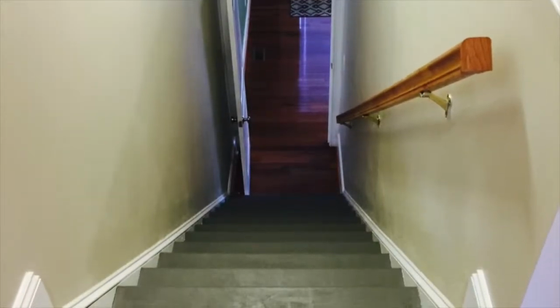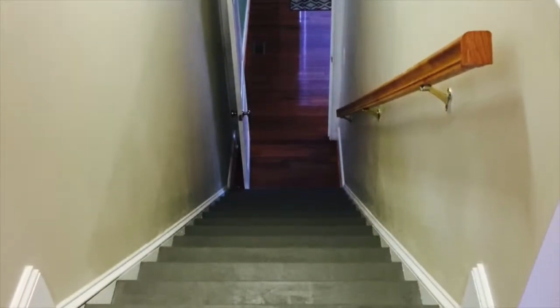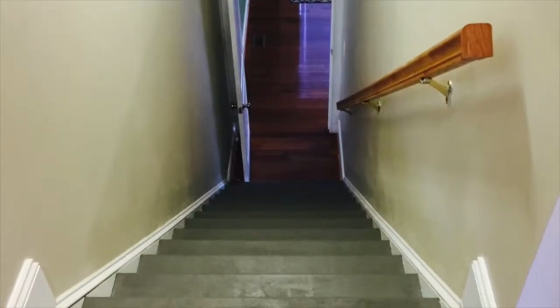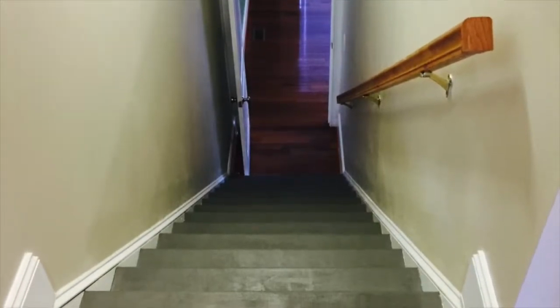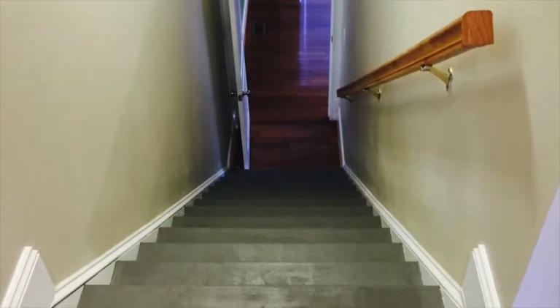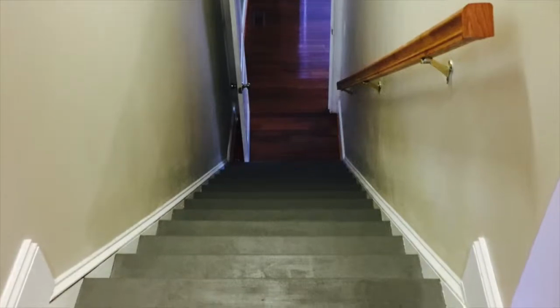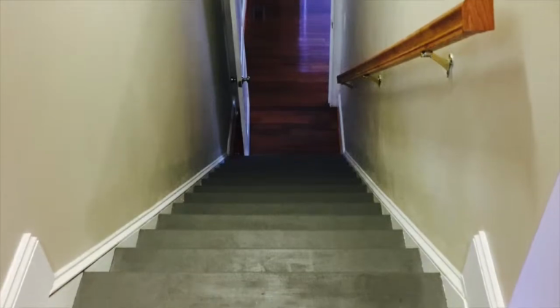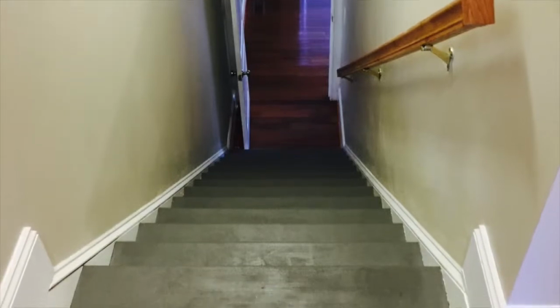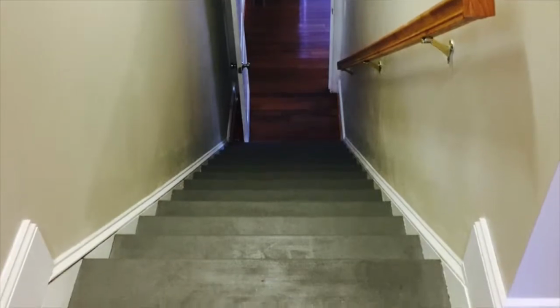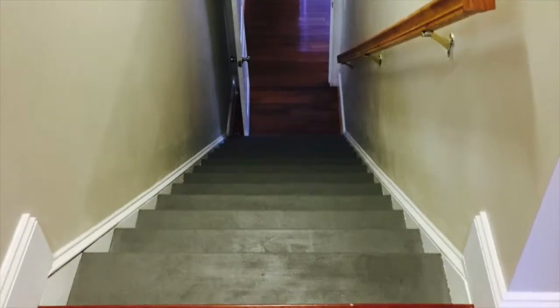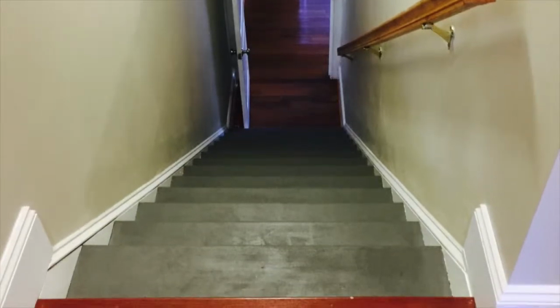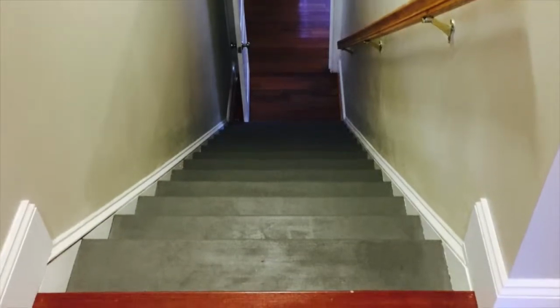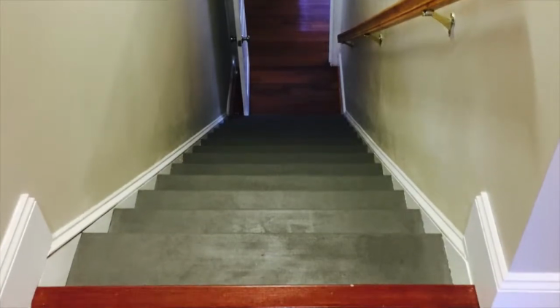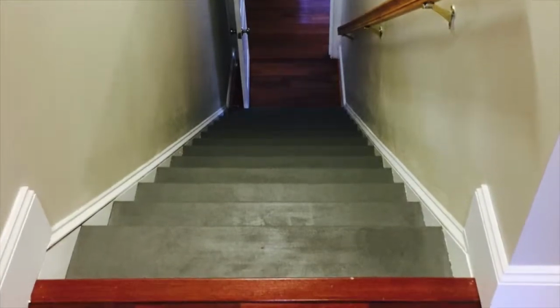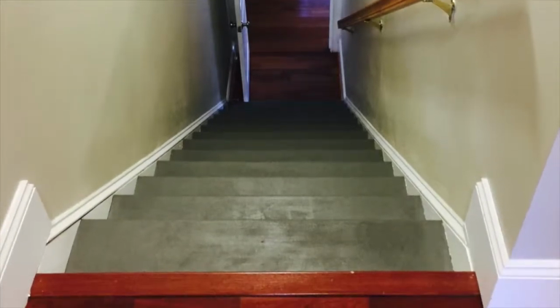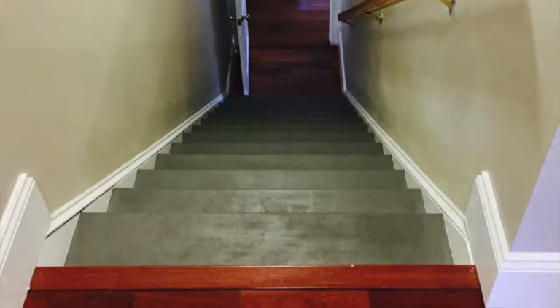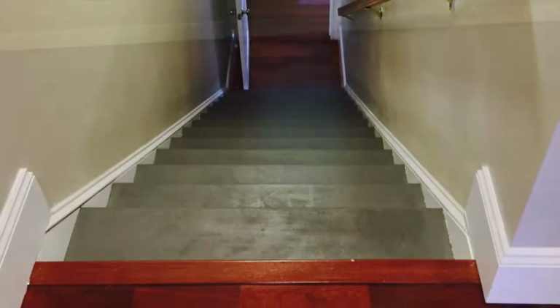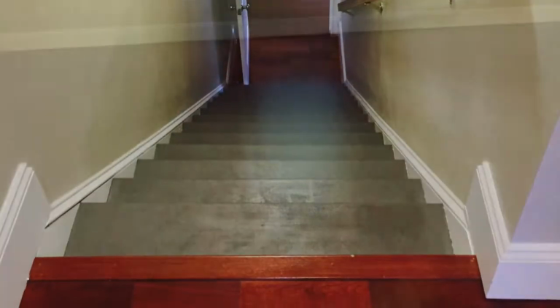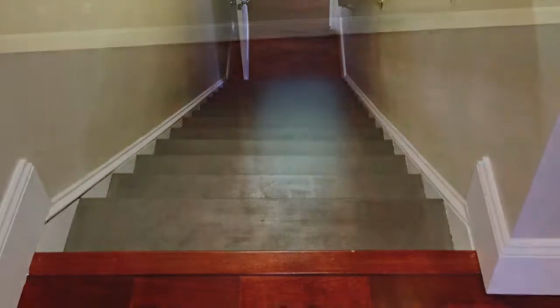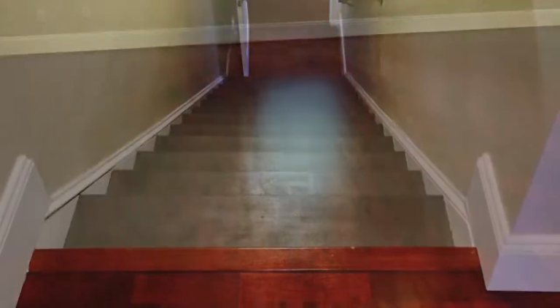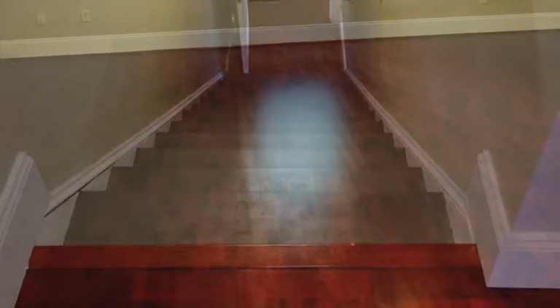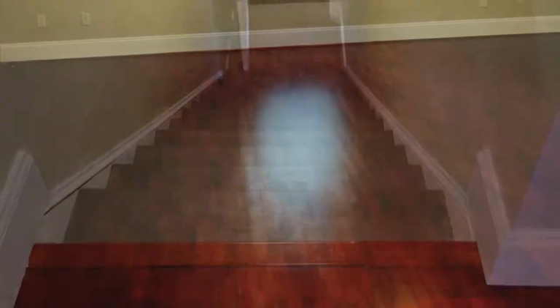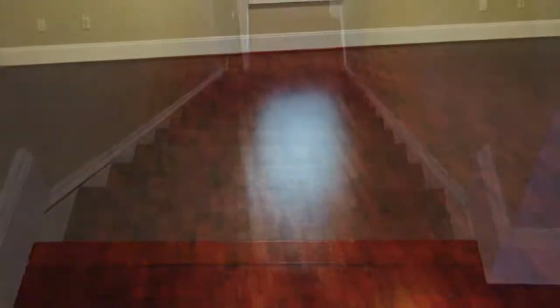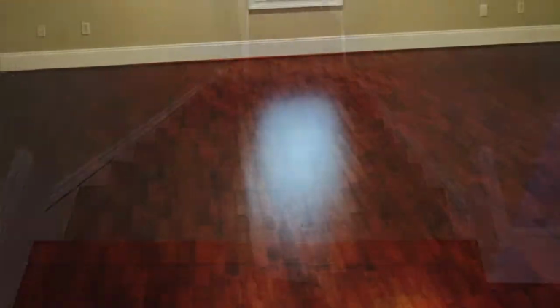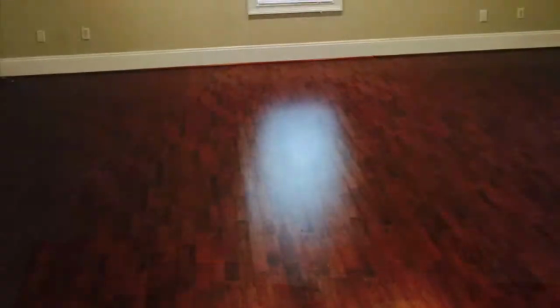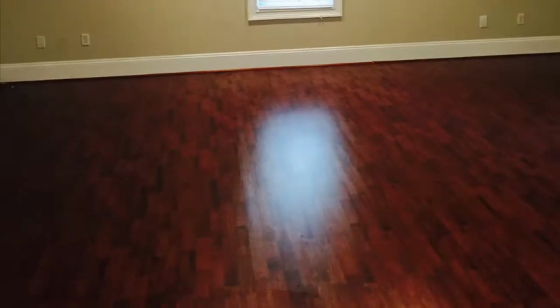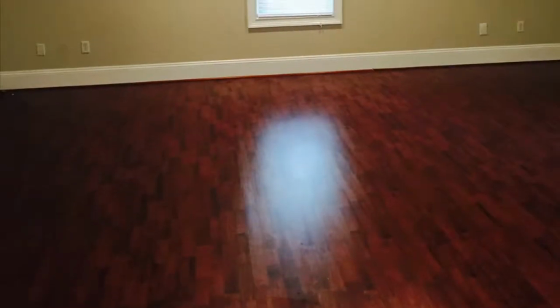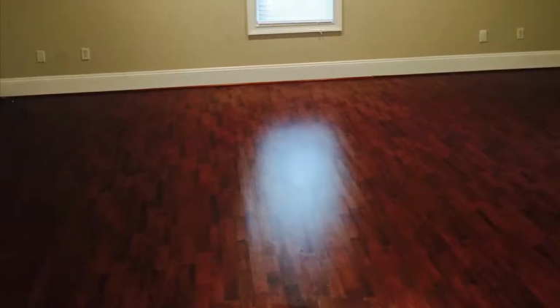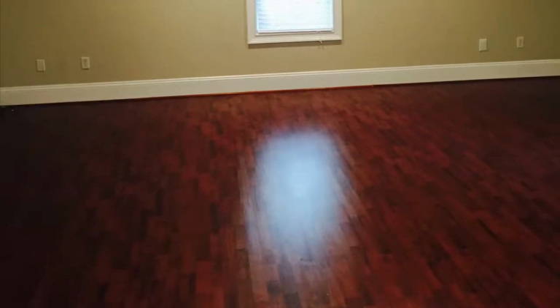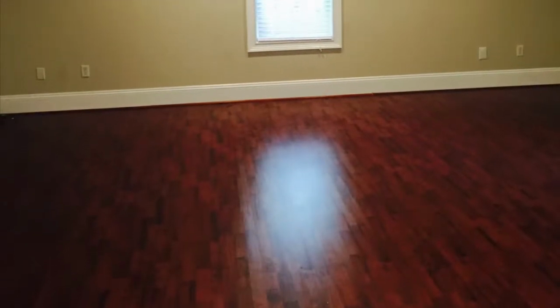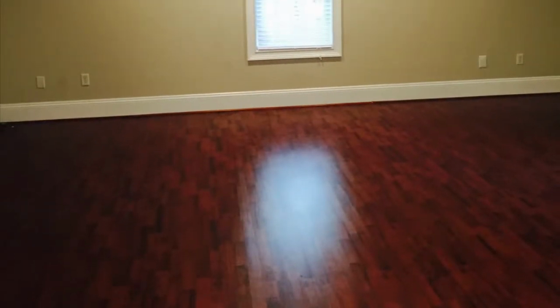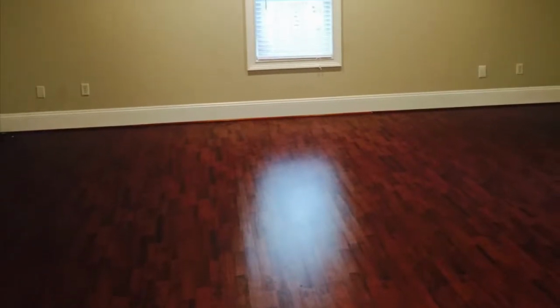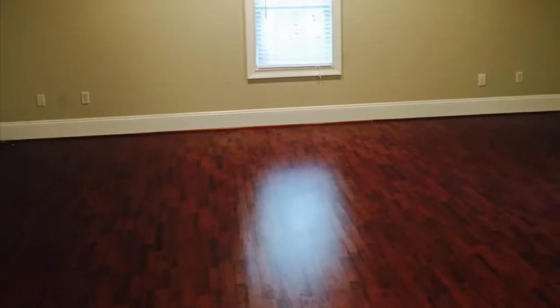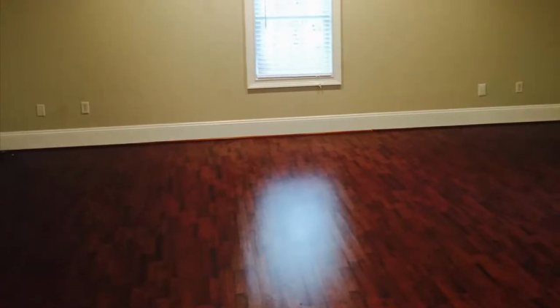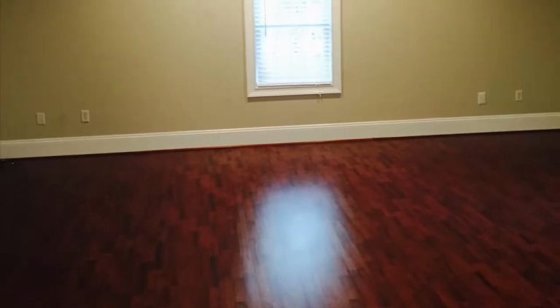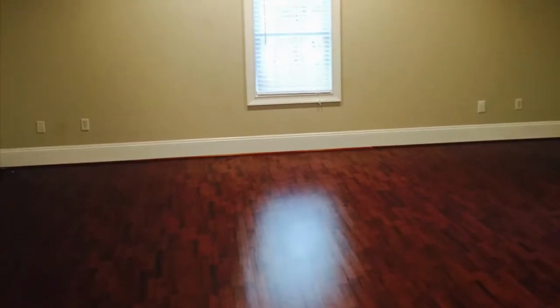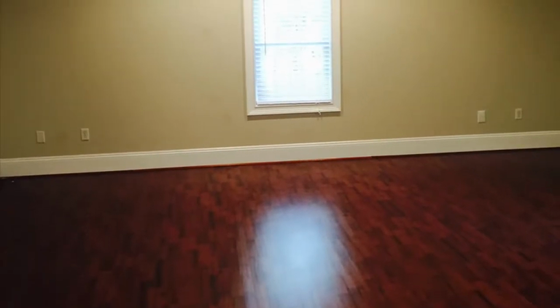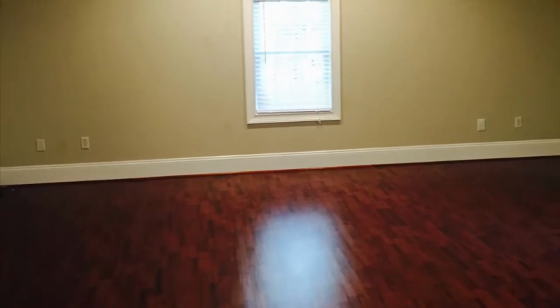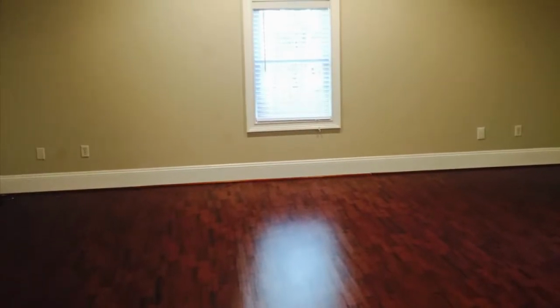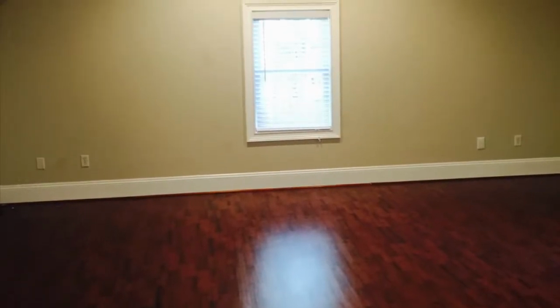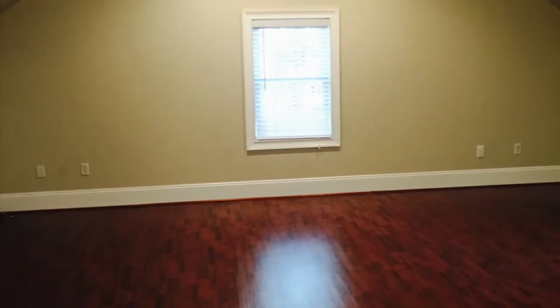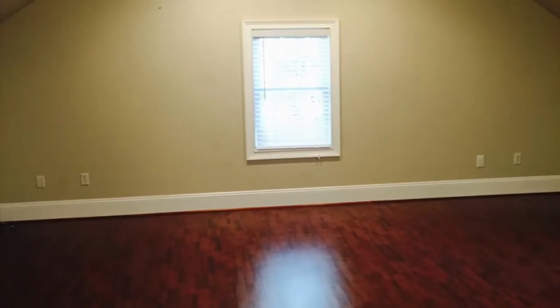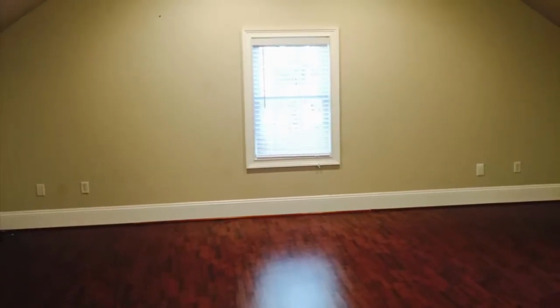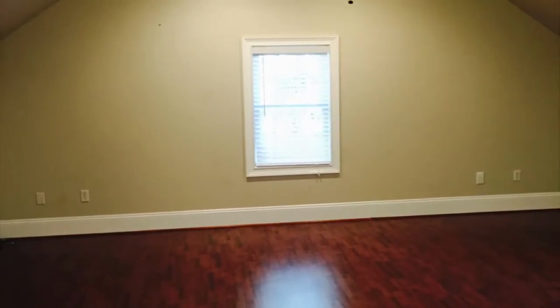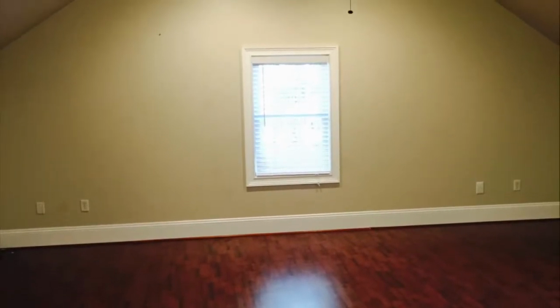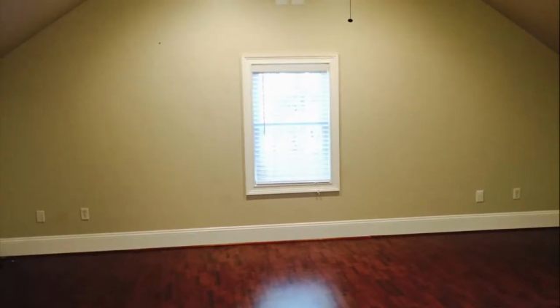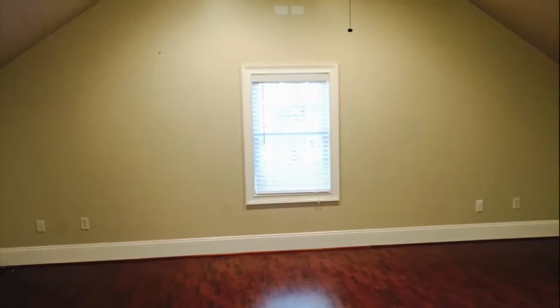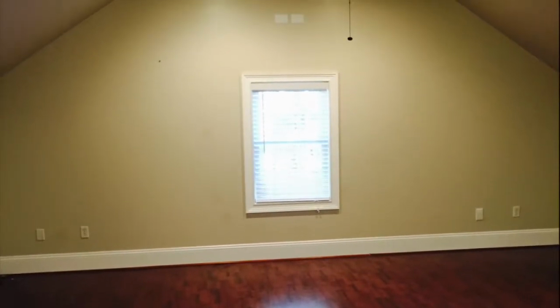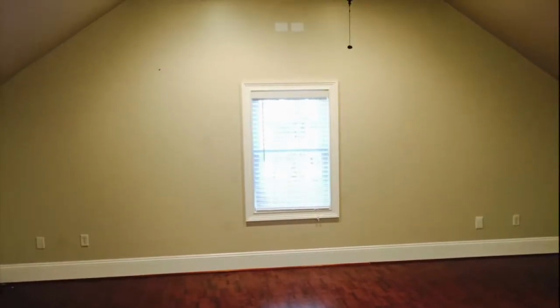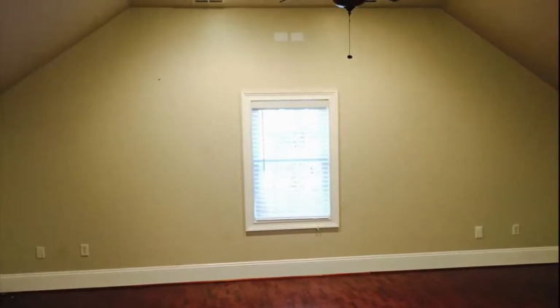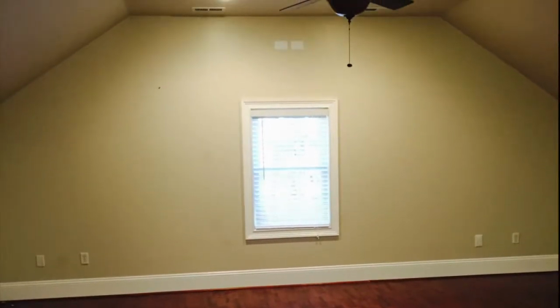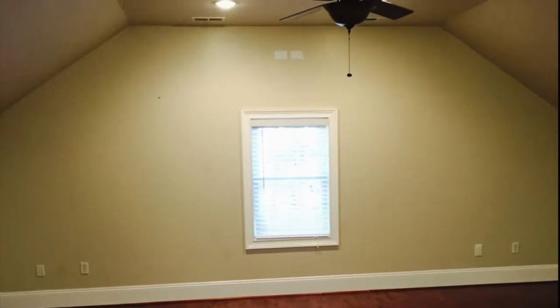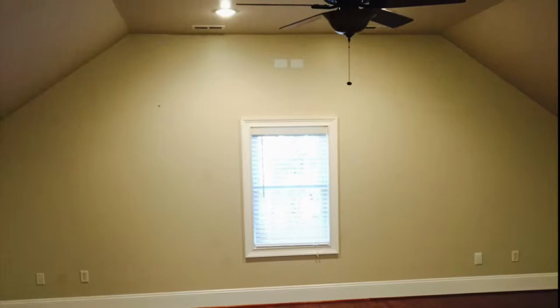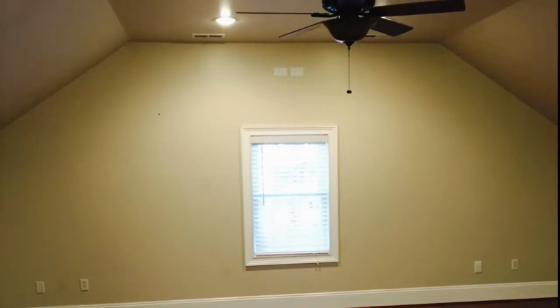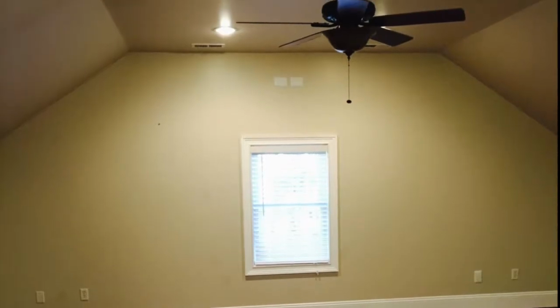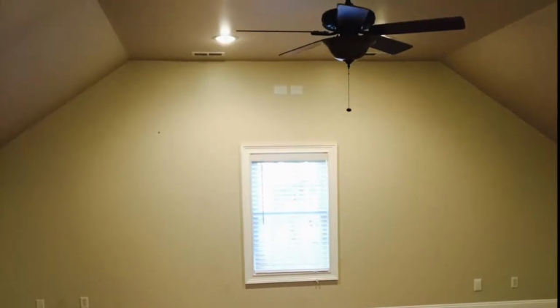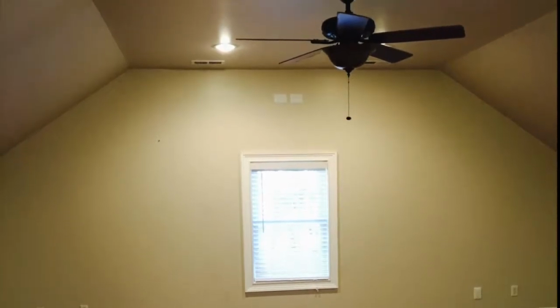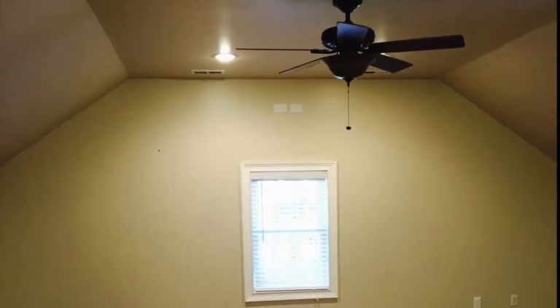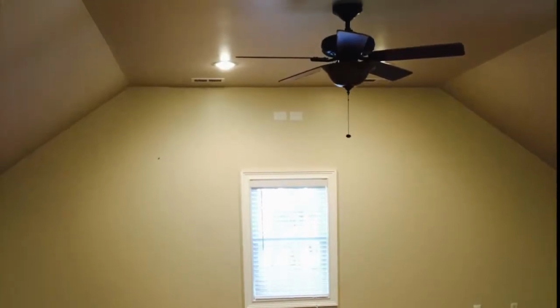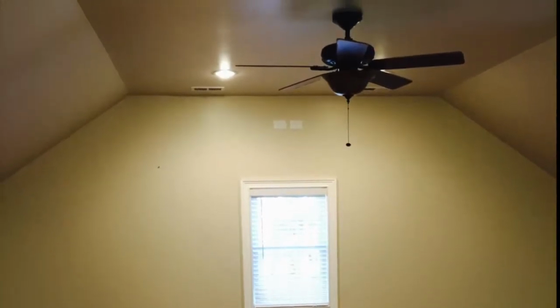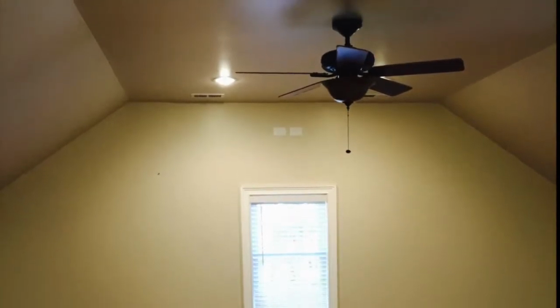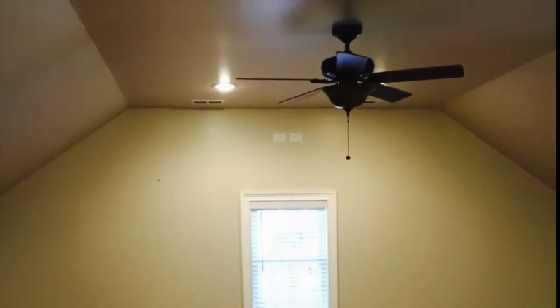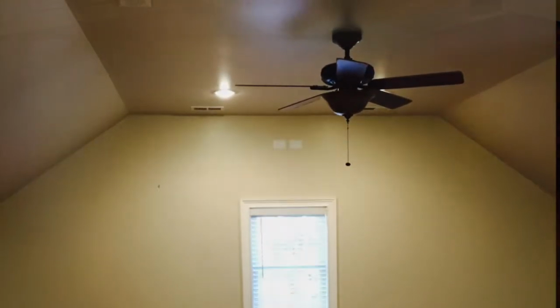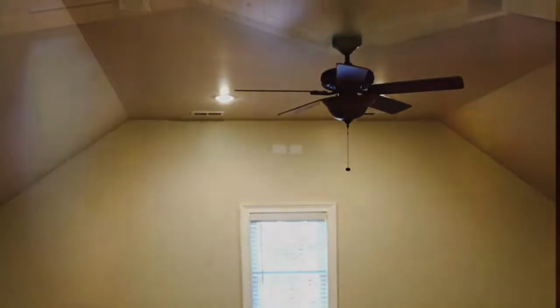Upstairs, you'll discover a massive bonus room with a kitchenette, a fourth bedroom, and a third full bathroom.